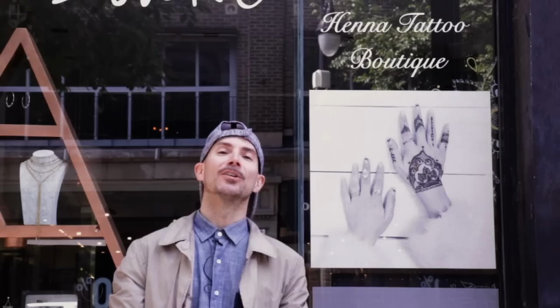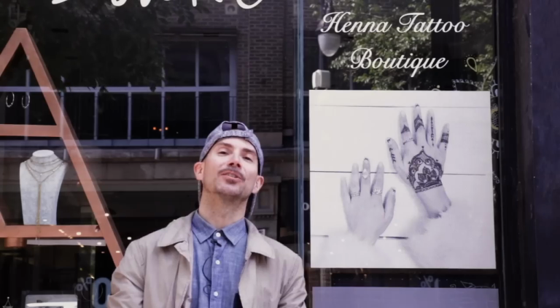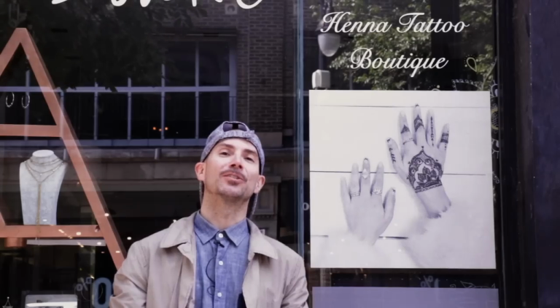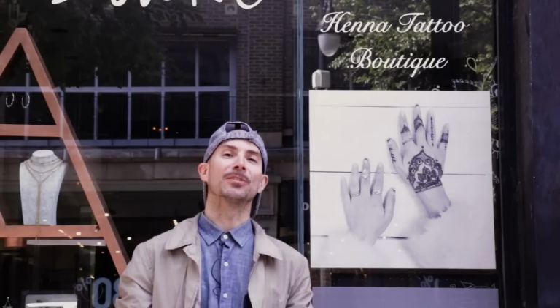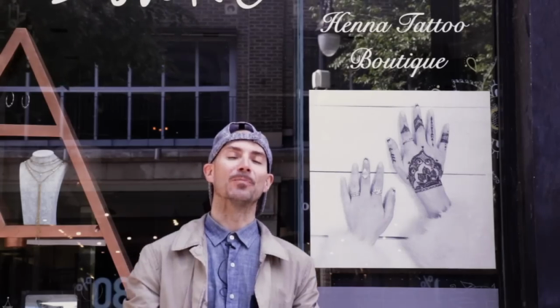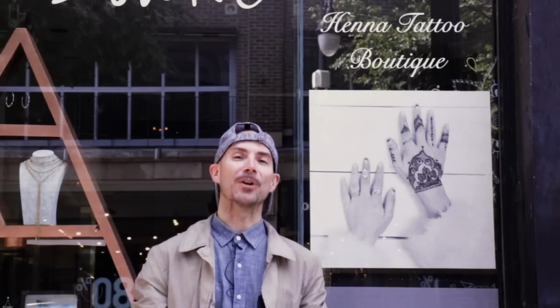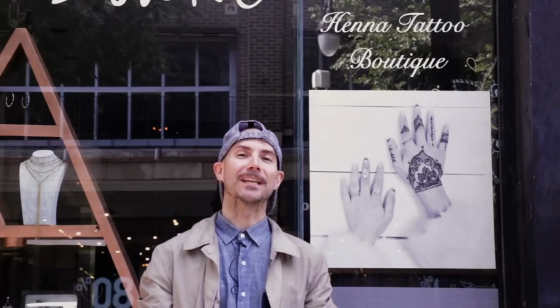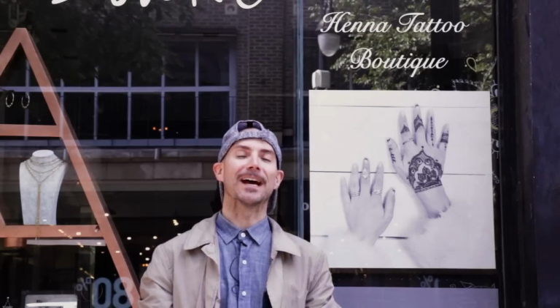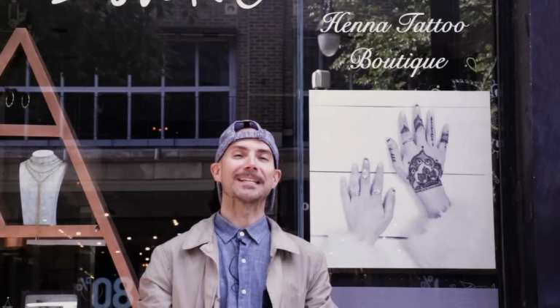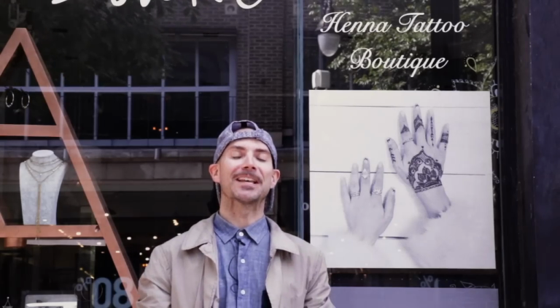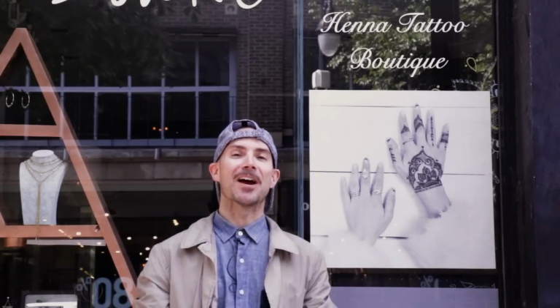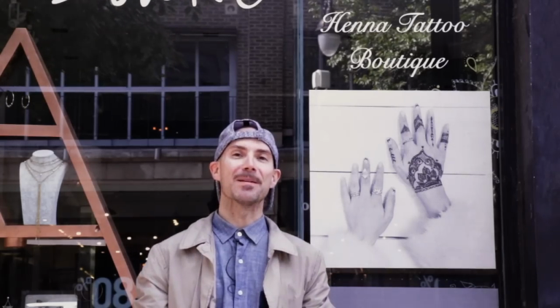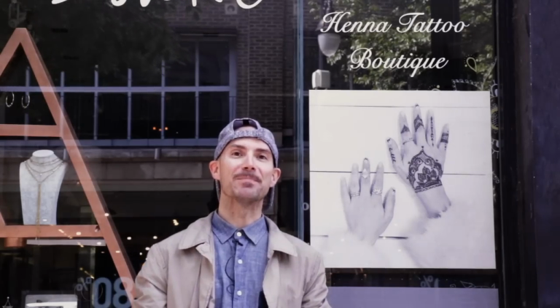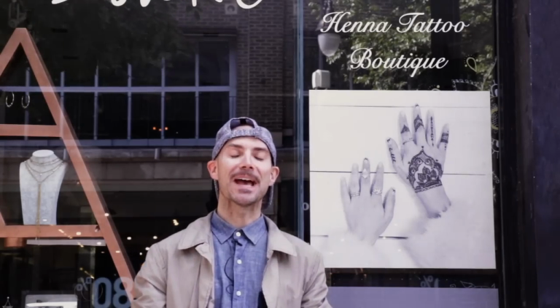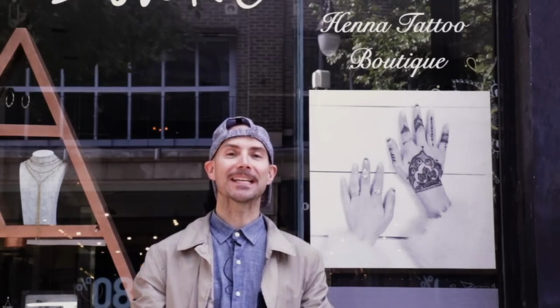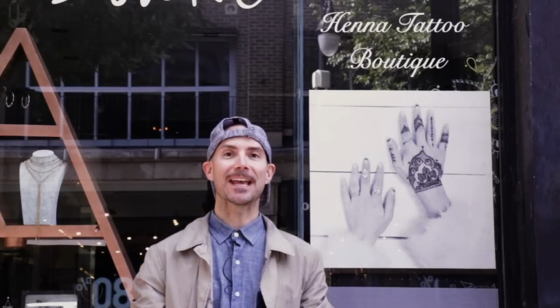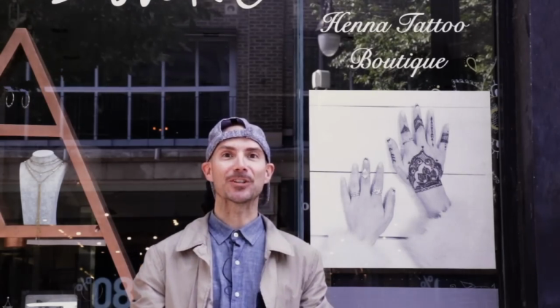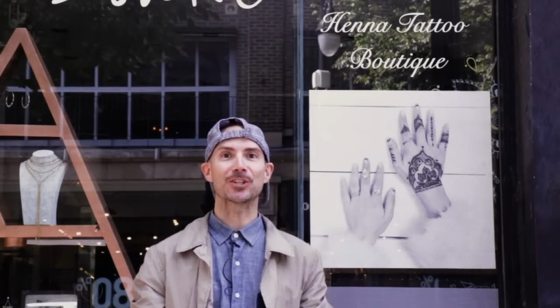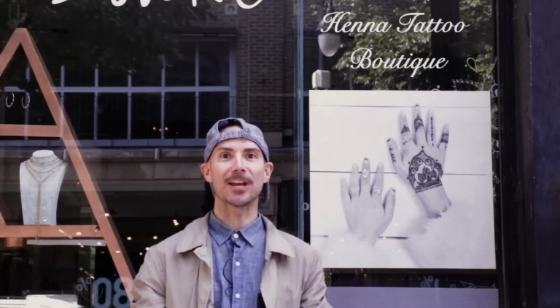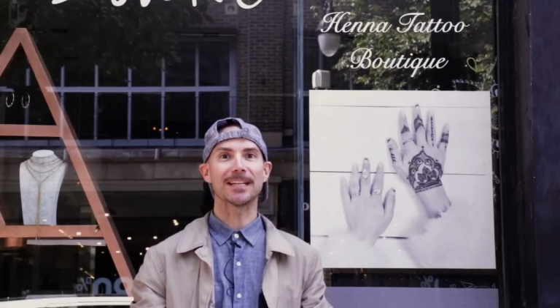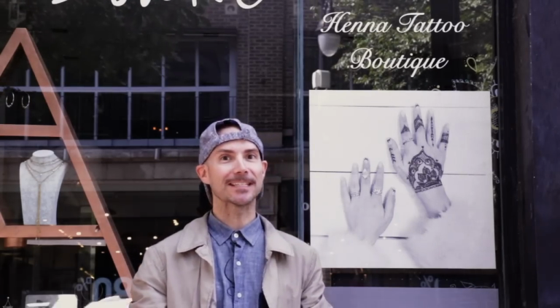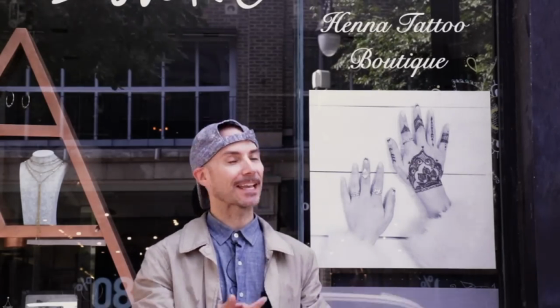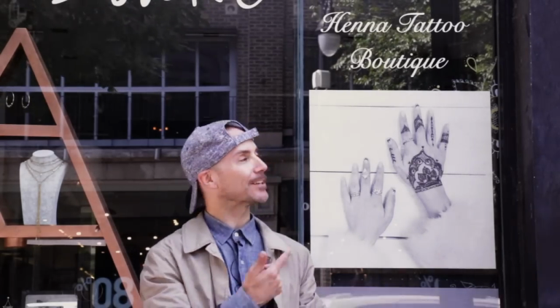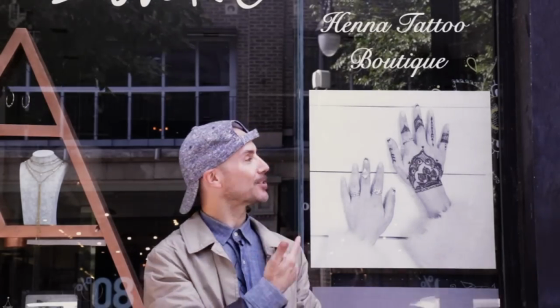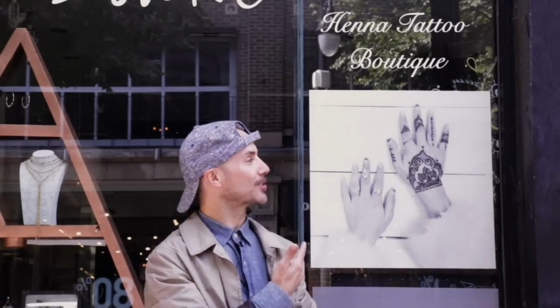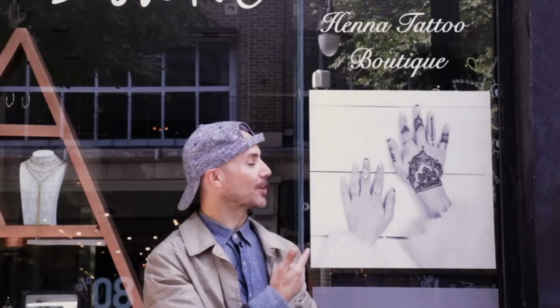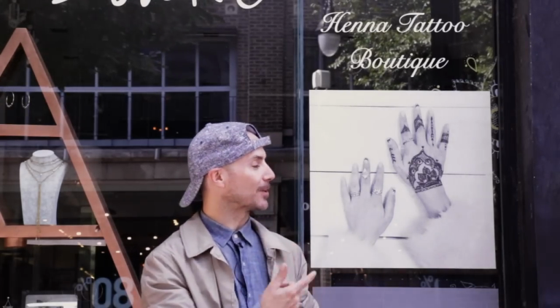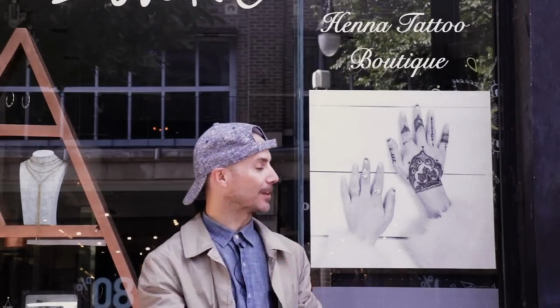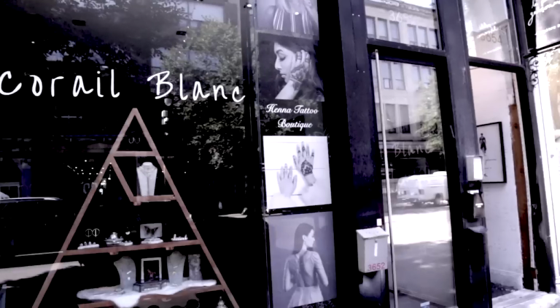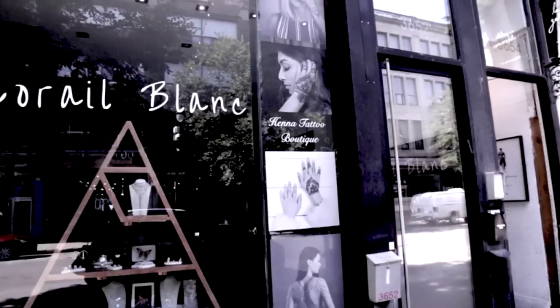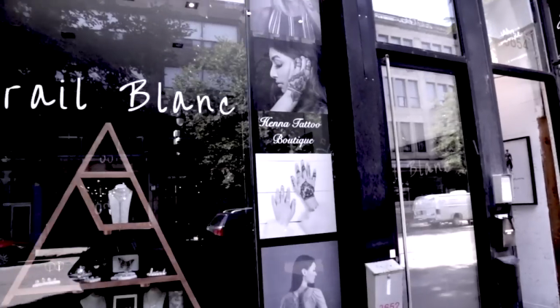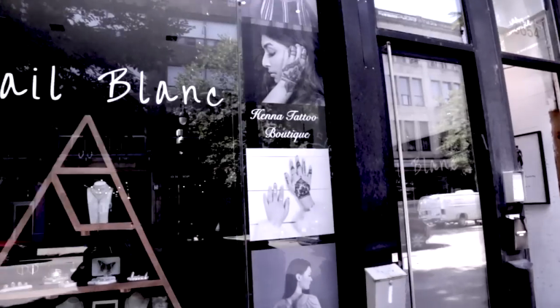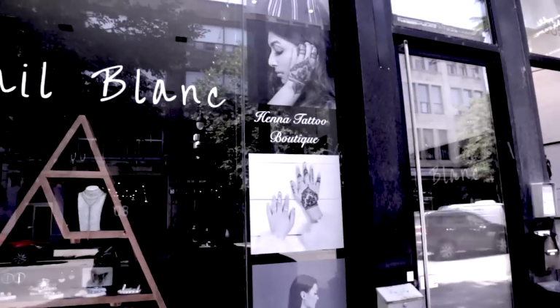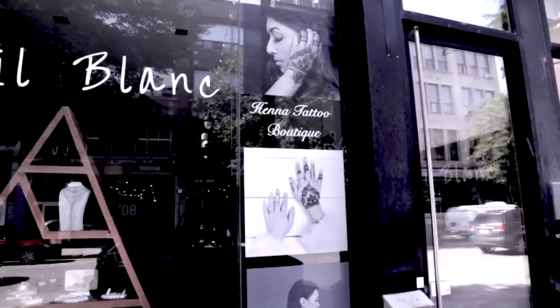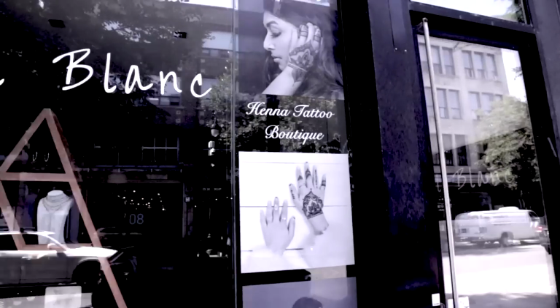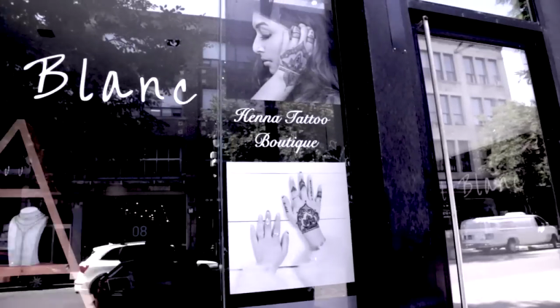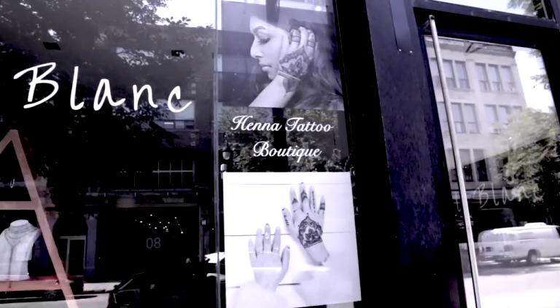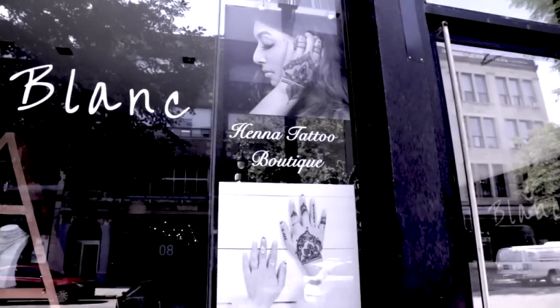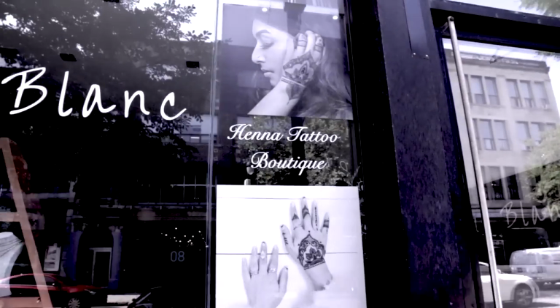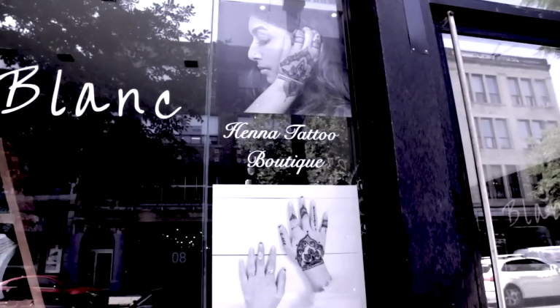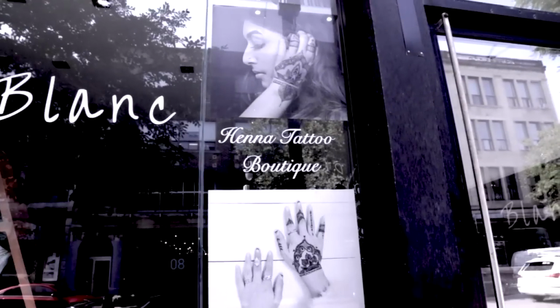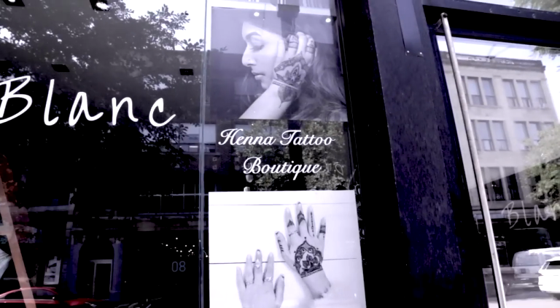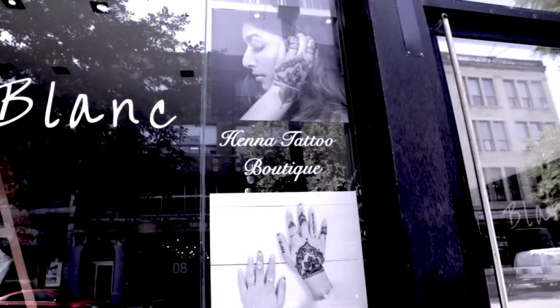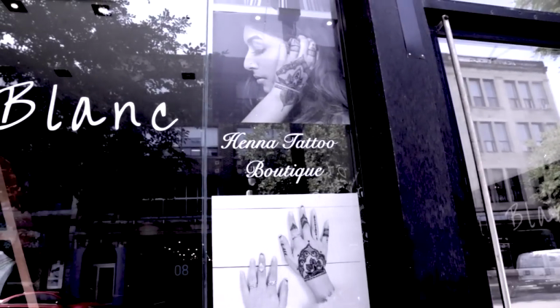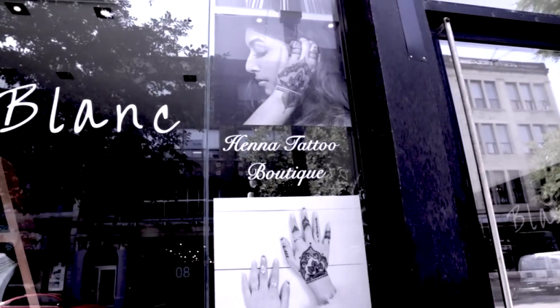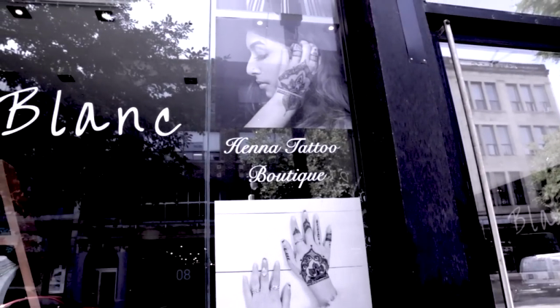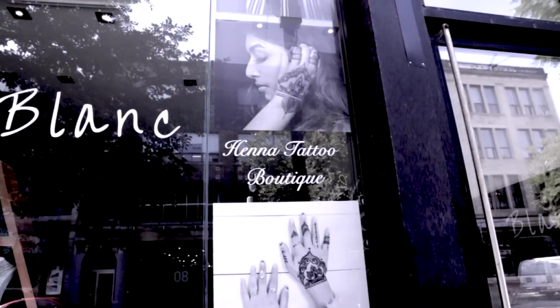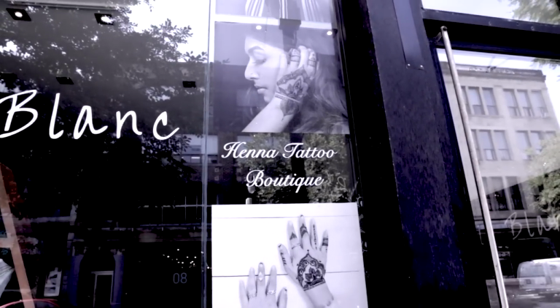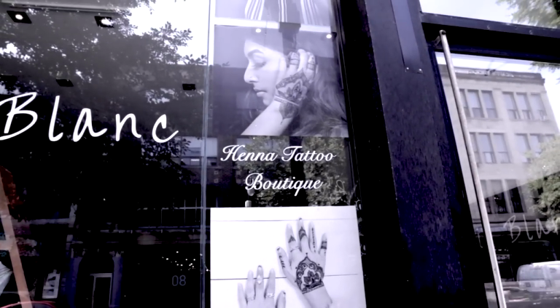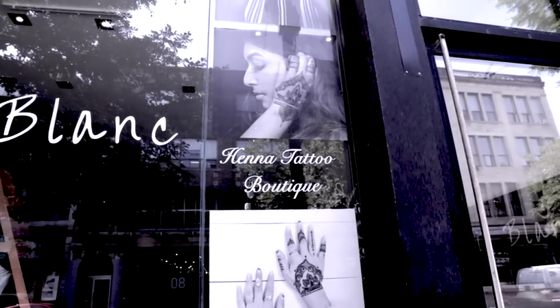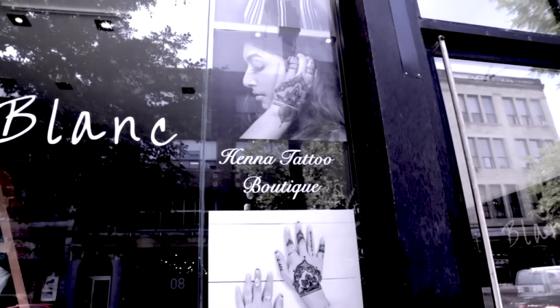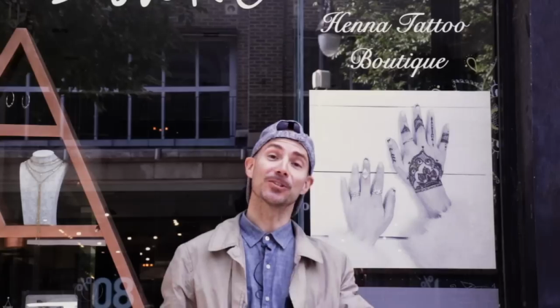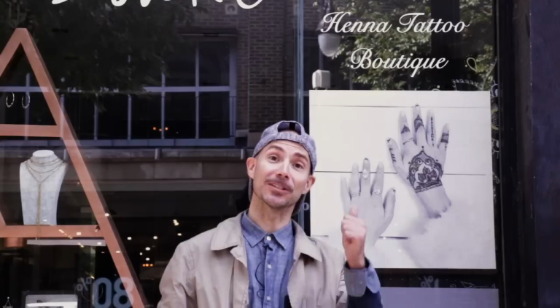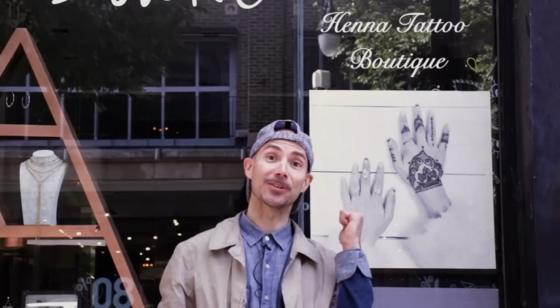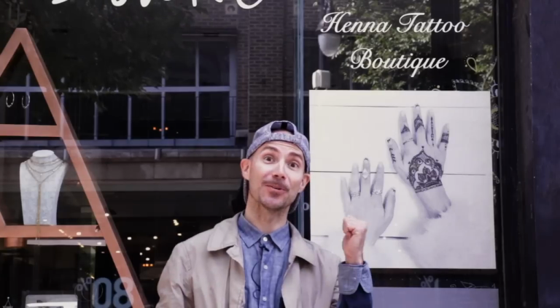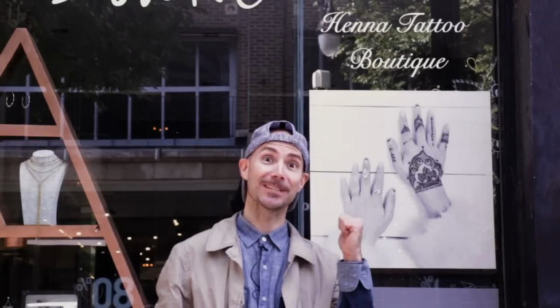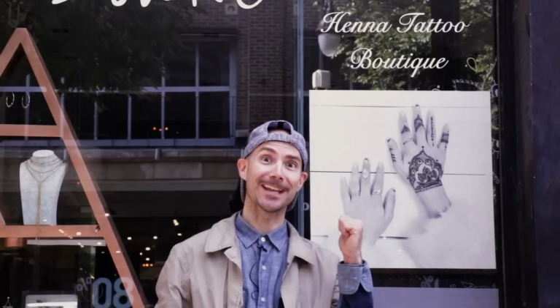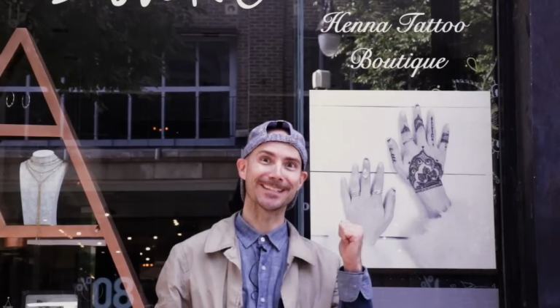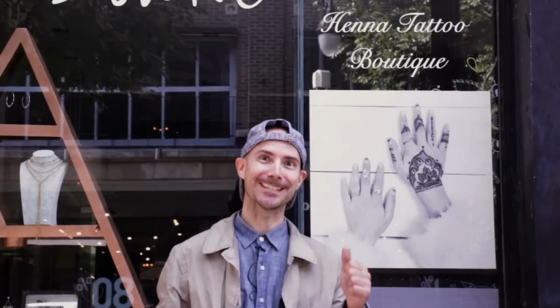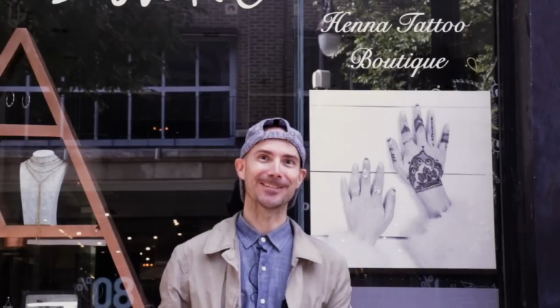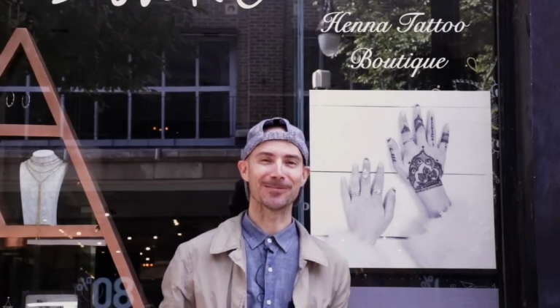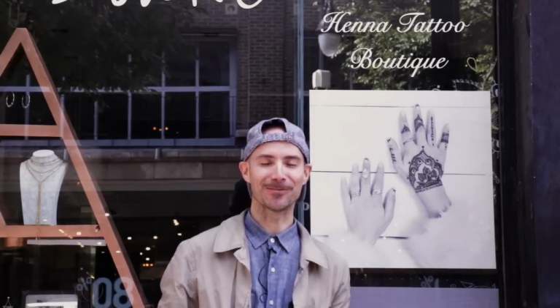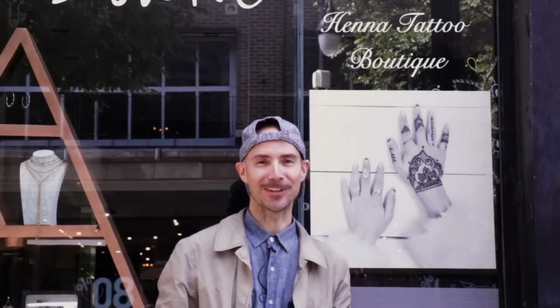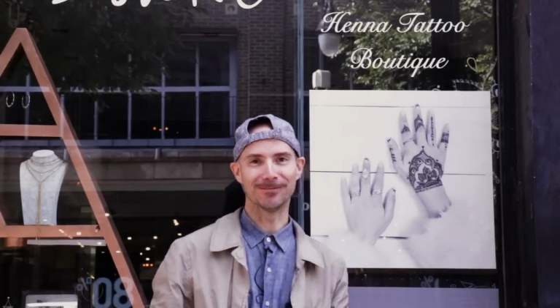Good morning guys, I'm back at Shiny's henna studio here at 3652 St. Lawrence Street. Let's go inside and see the new reveal.